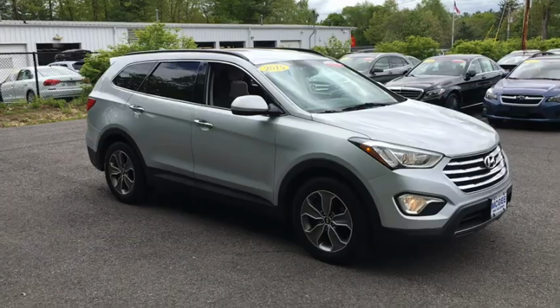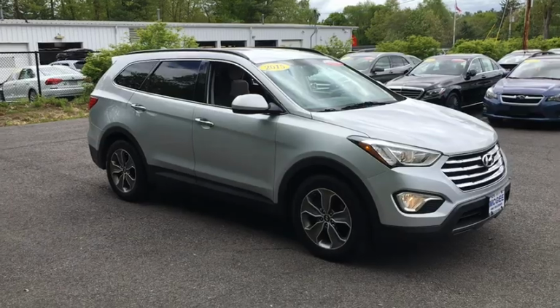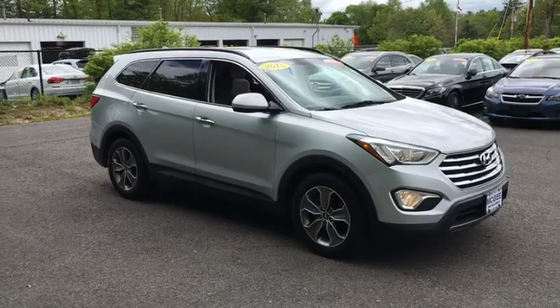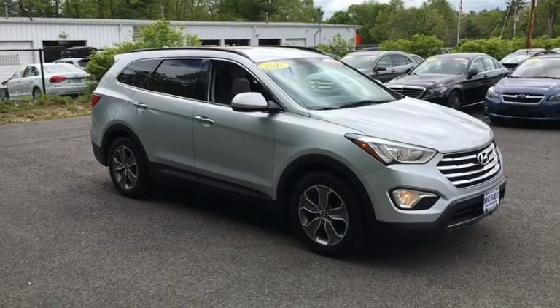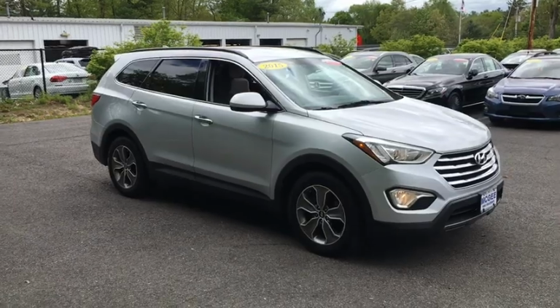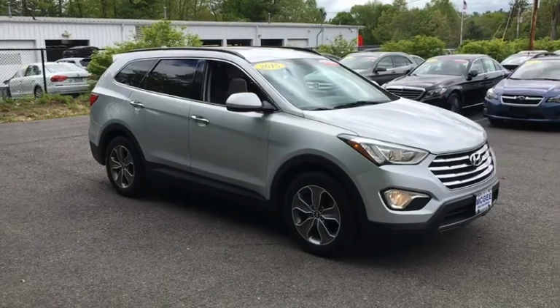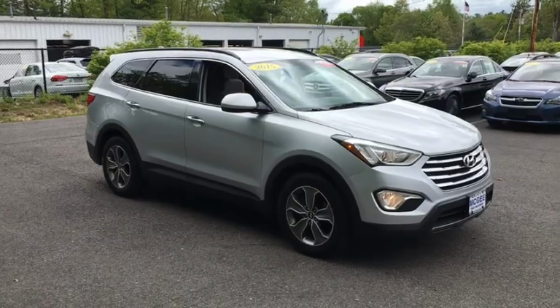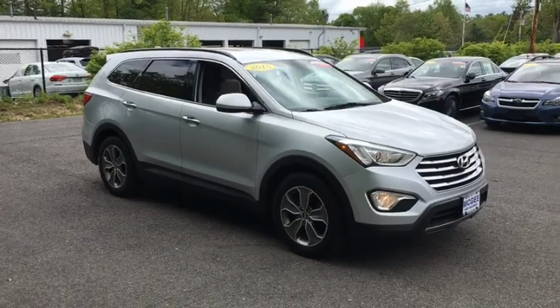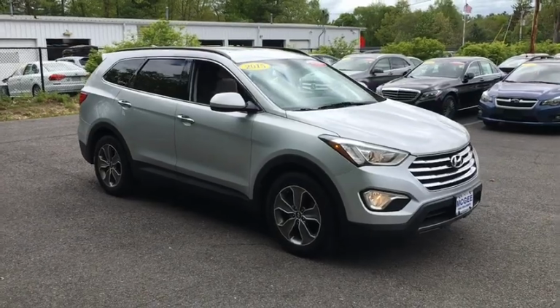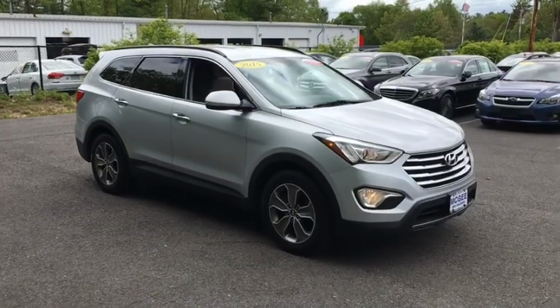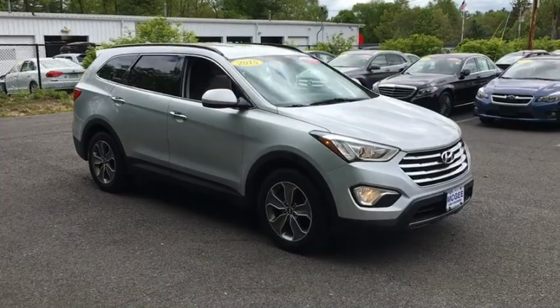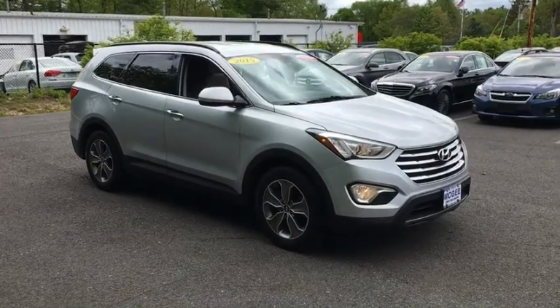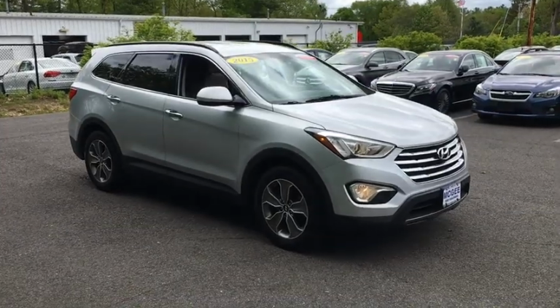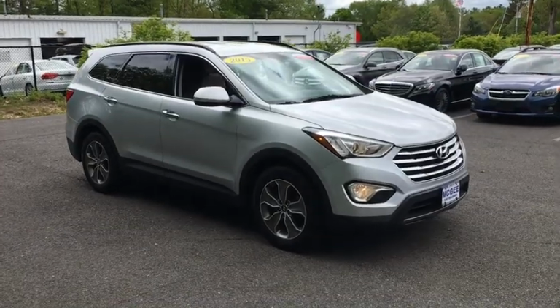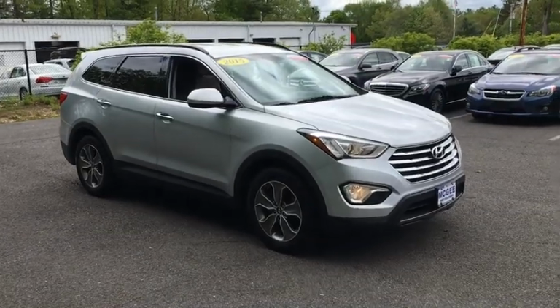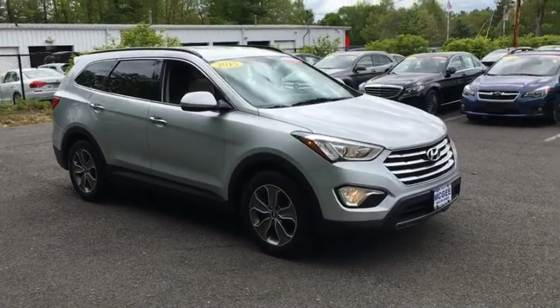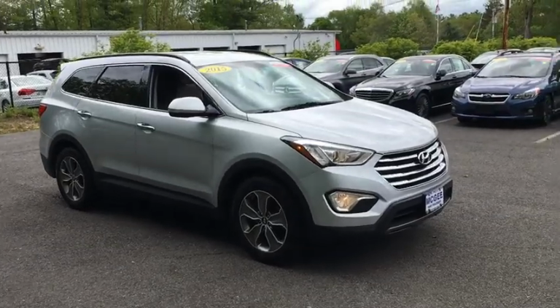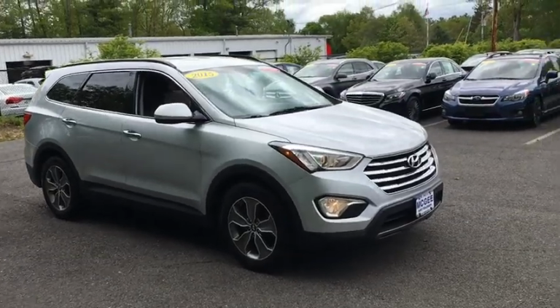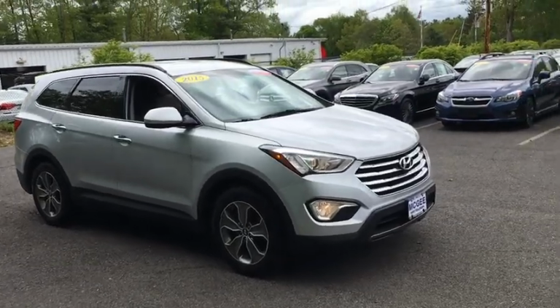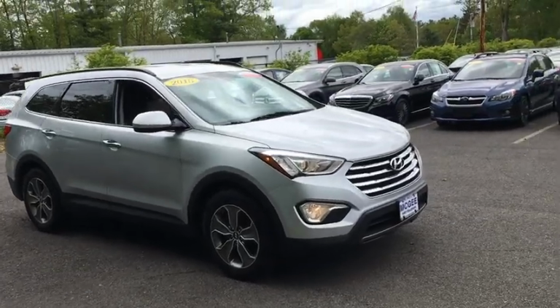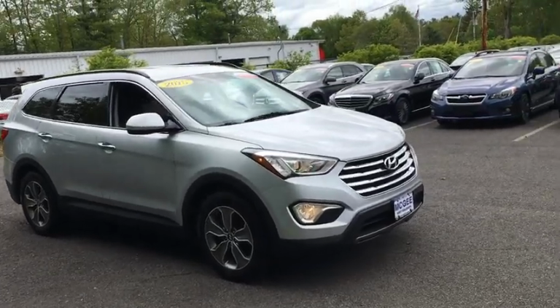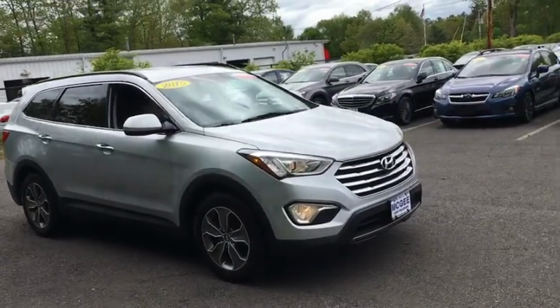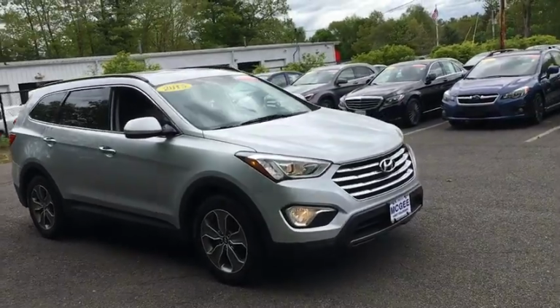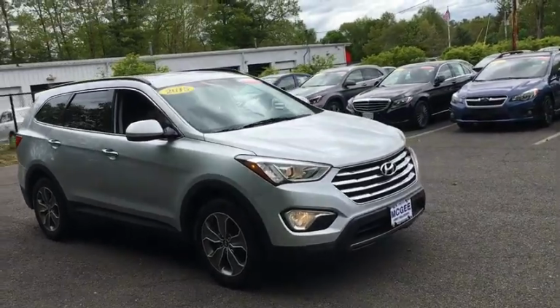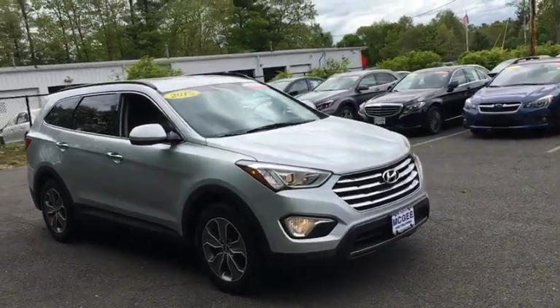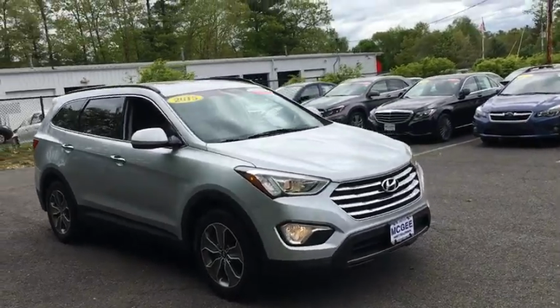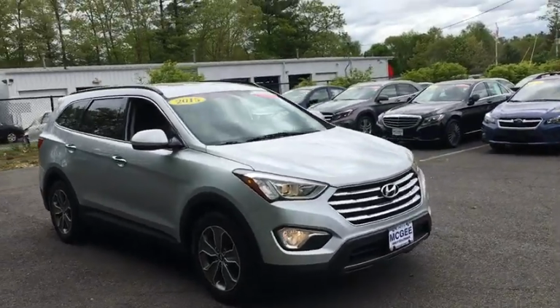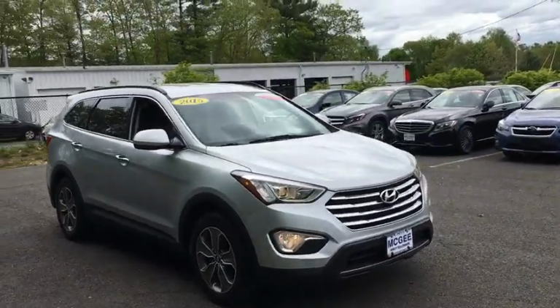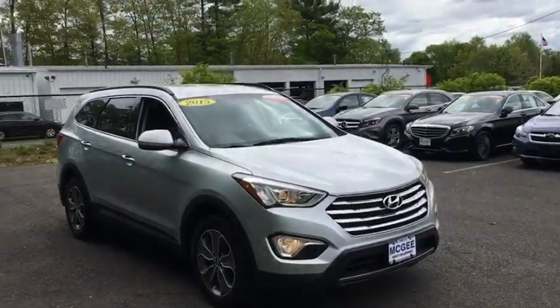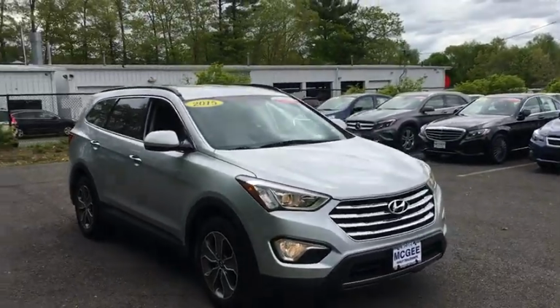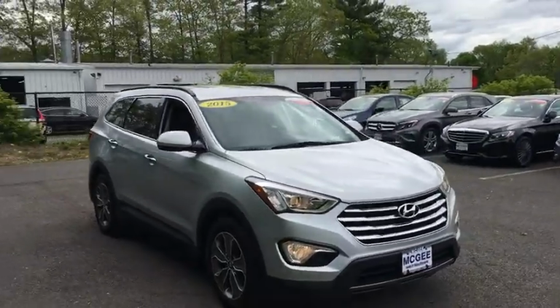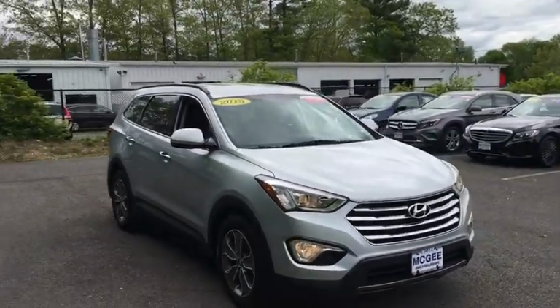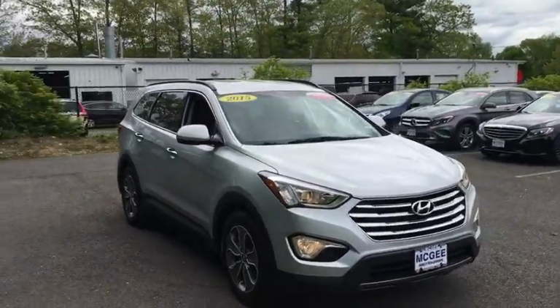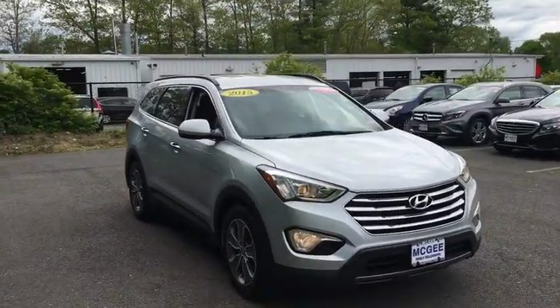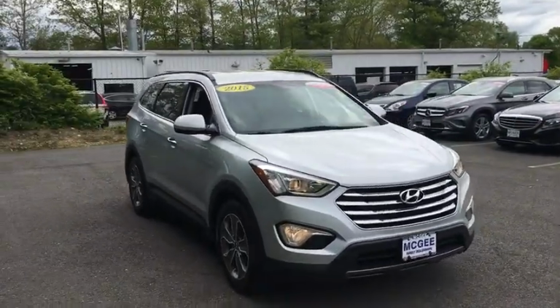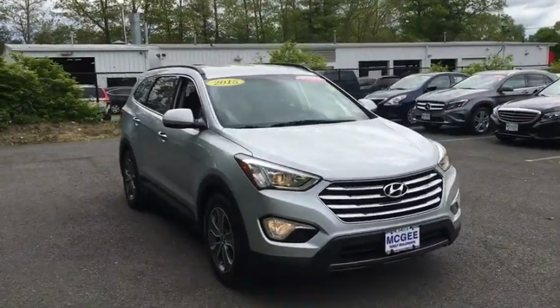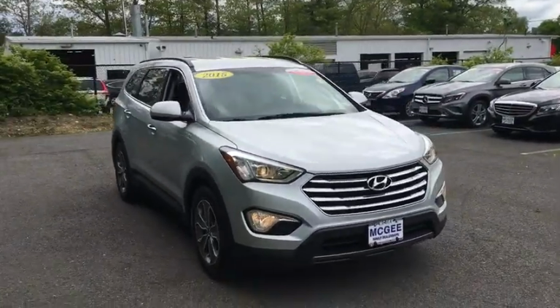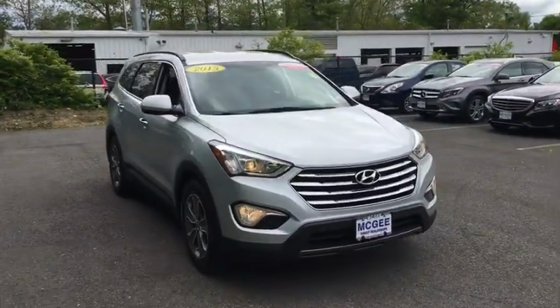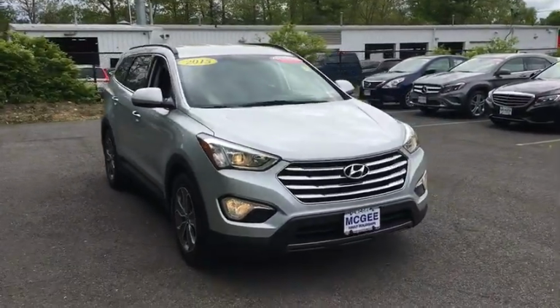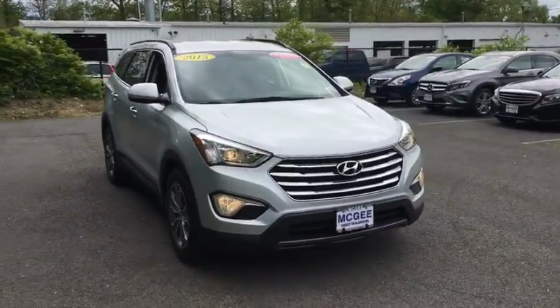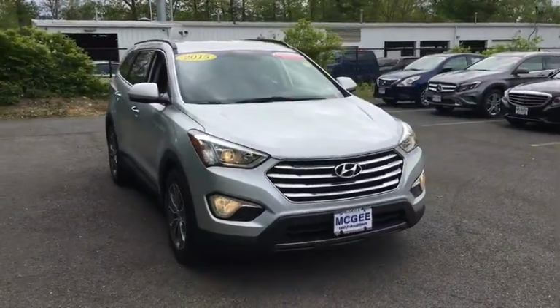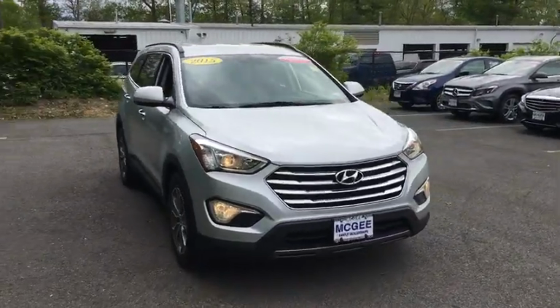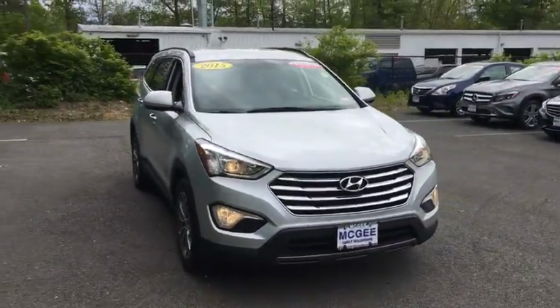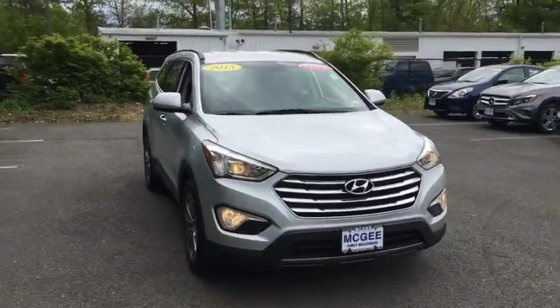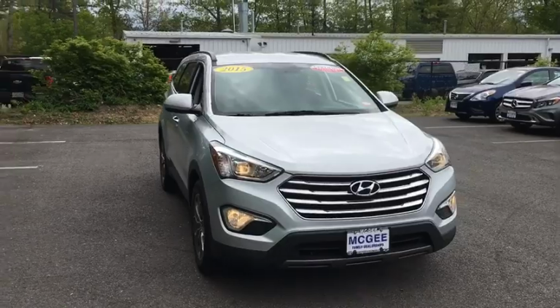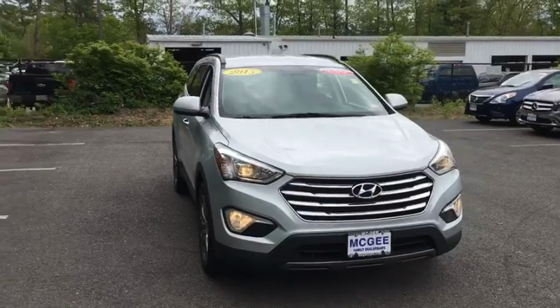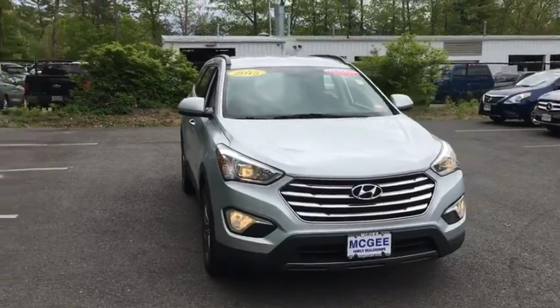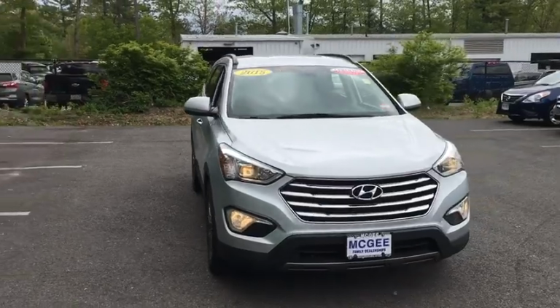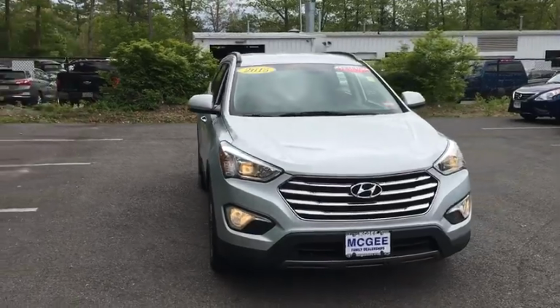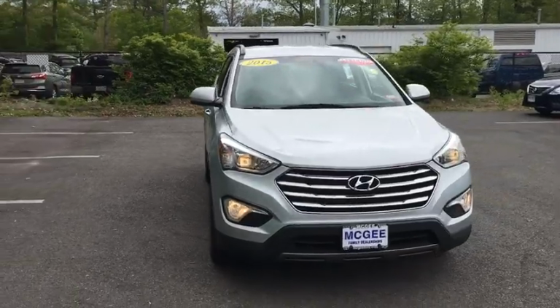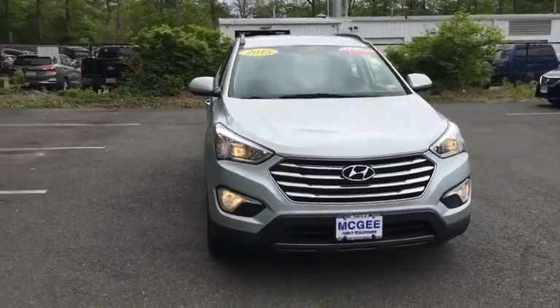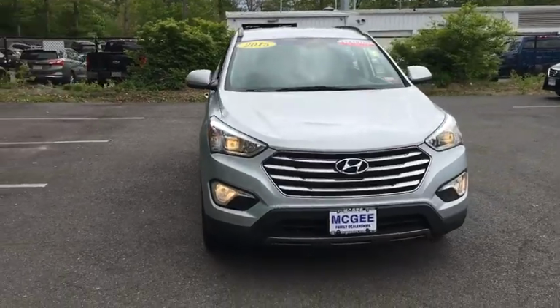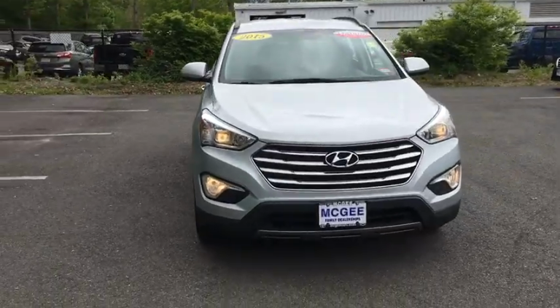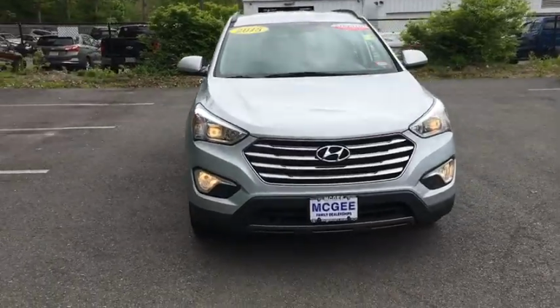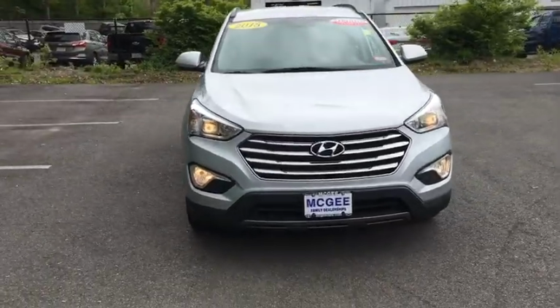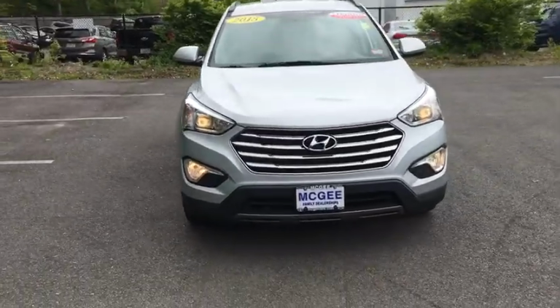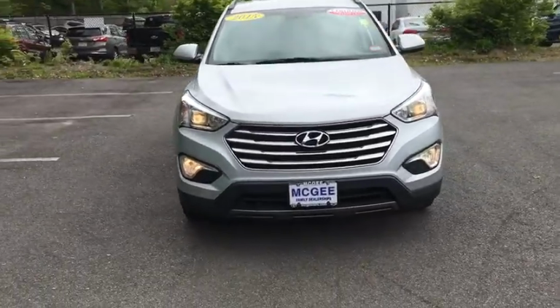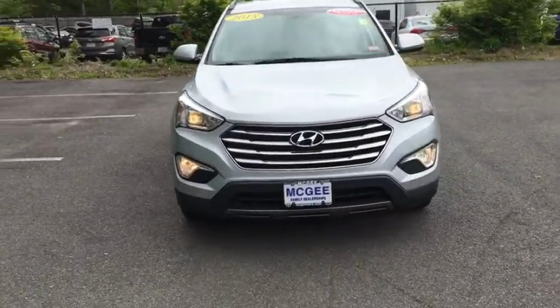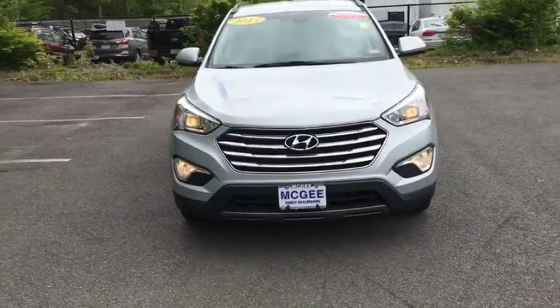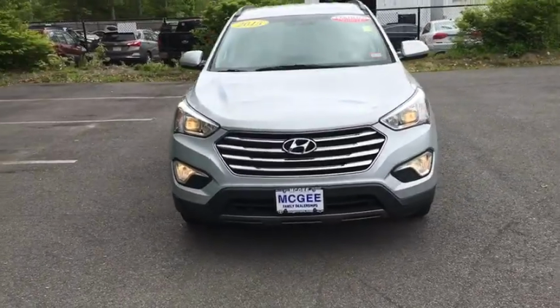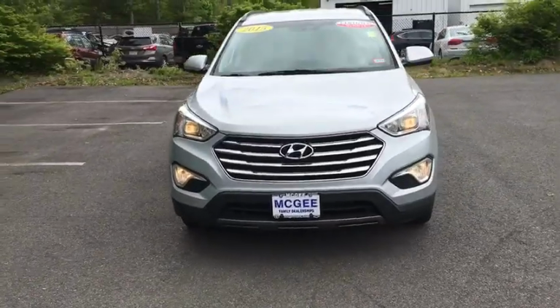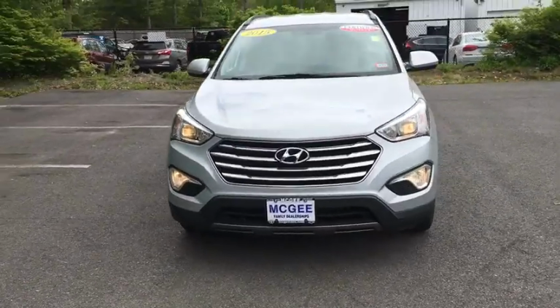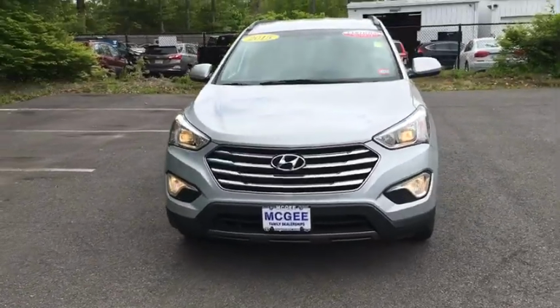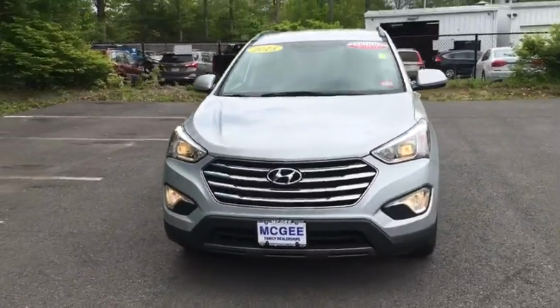The 2015 Hyundai Santa Fe. Style, quality, performance, value. Need we say more?